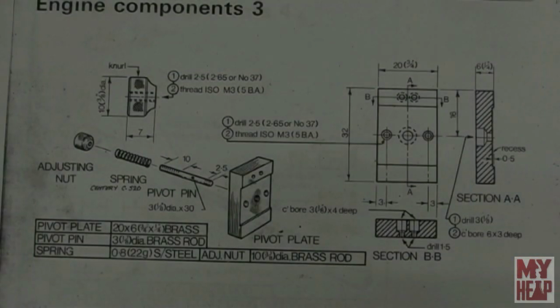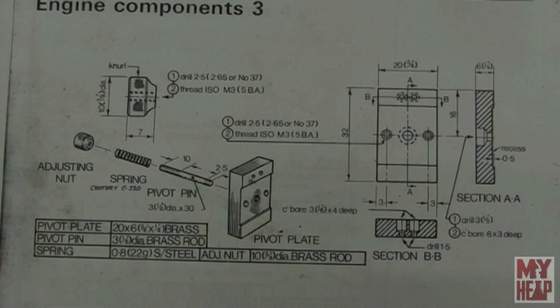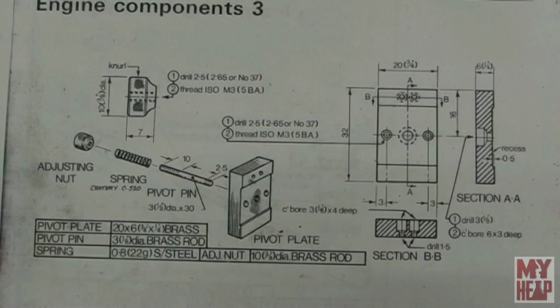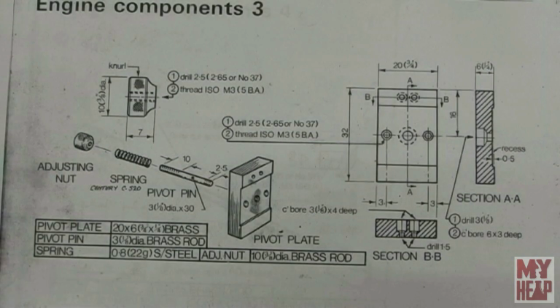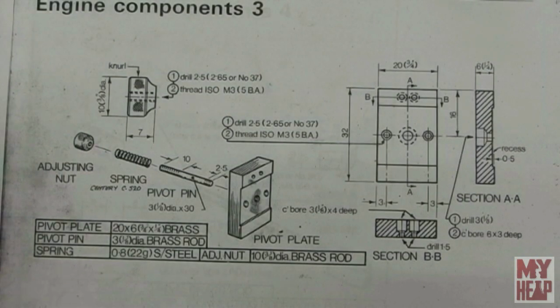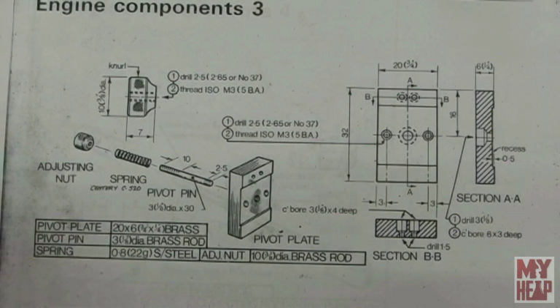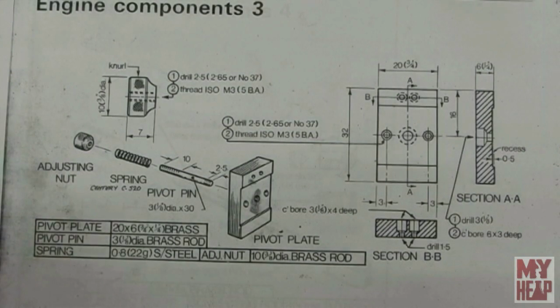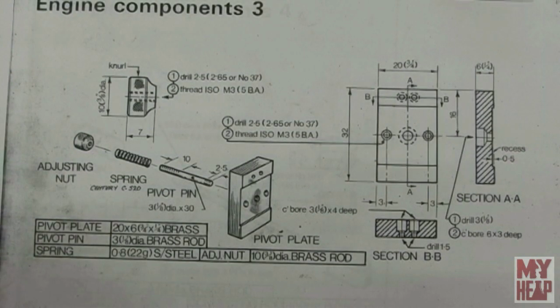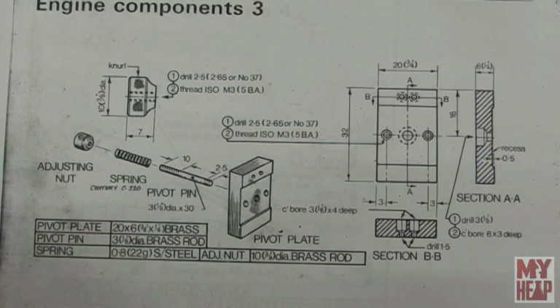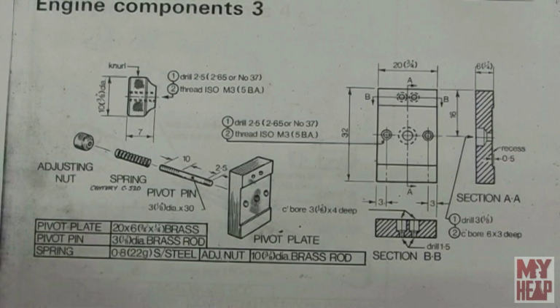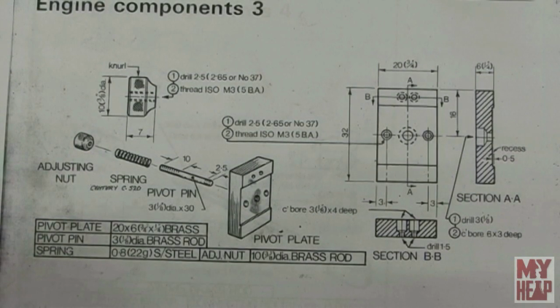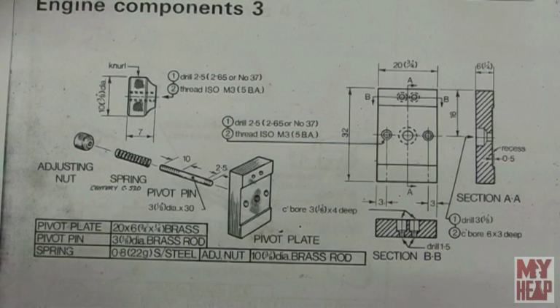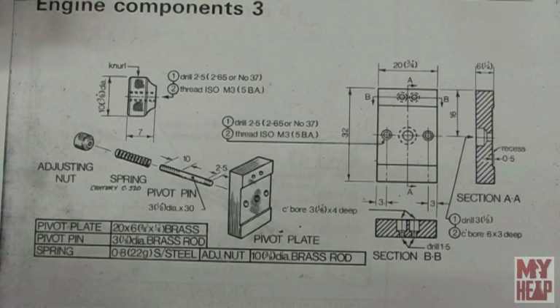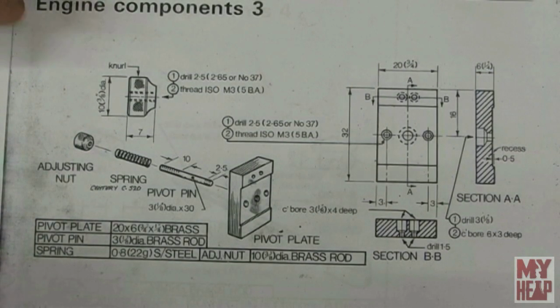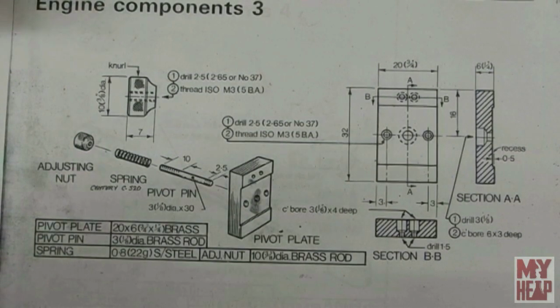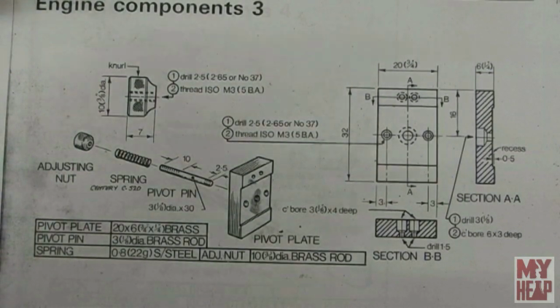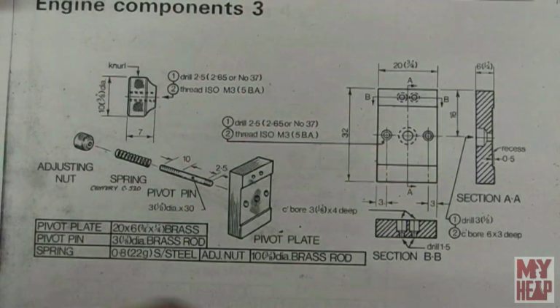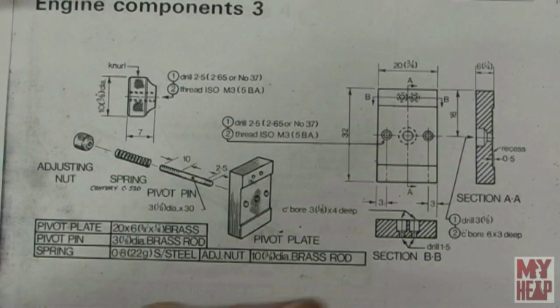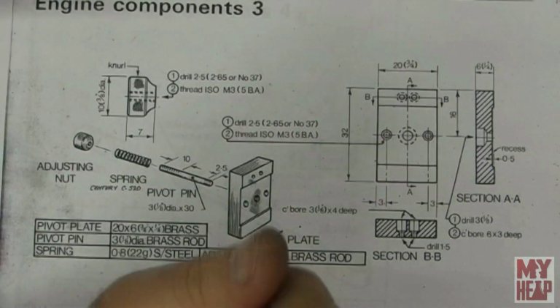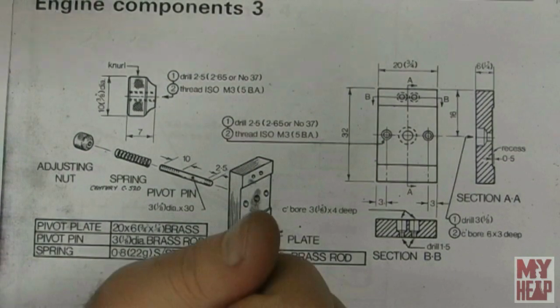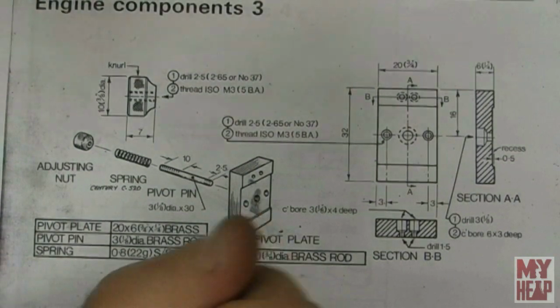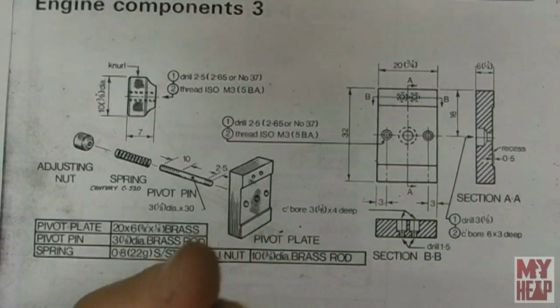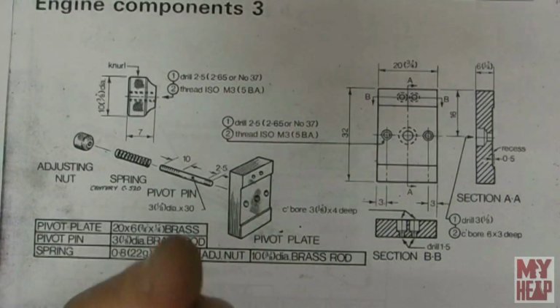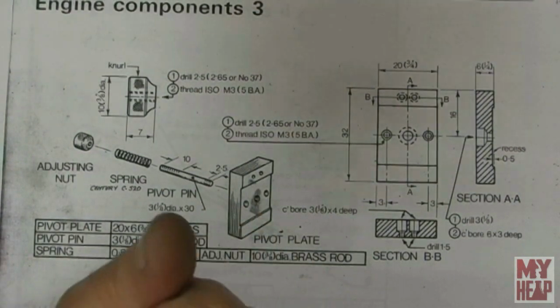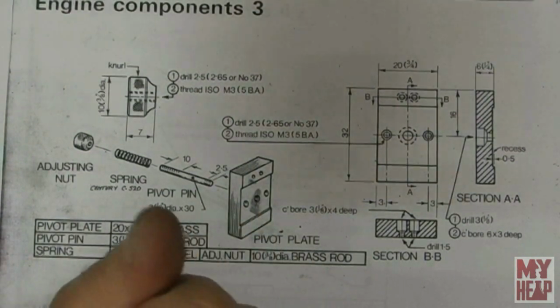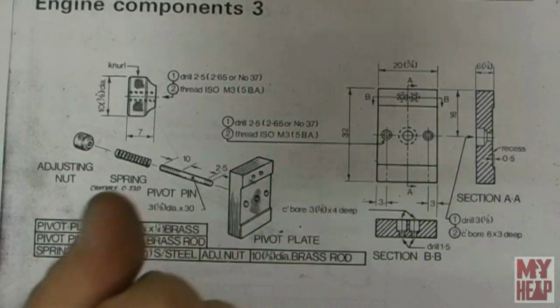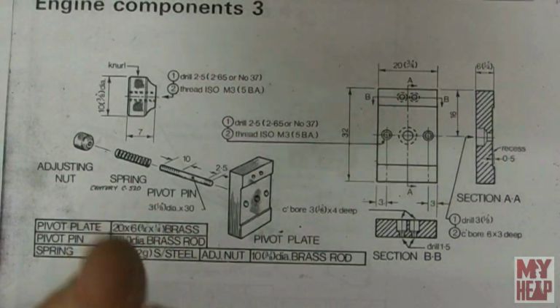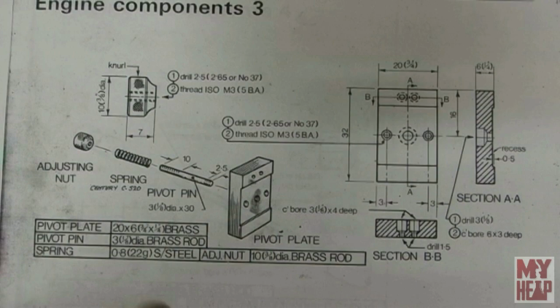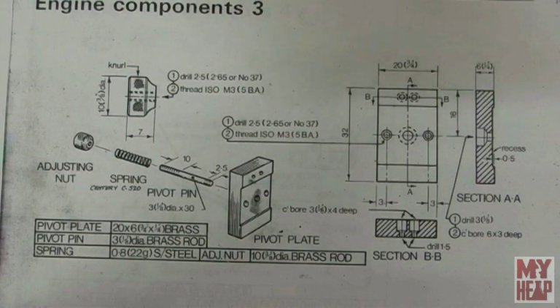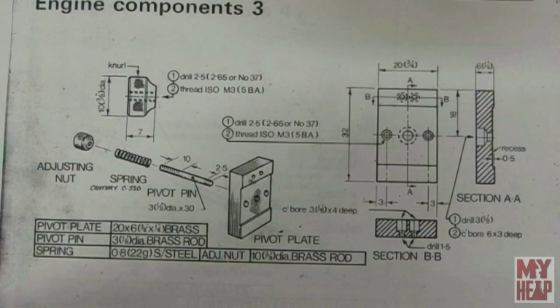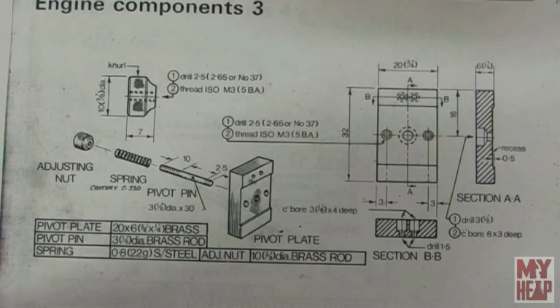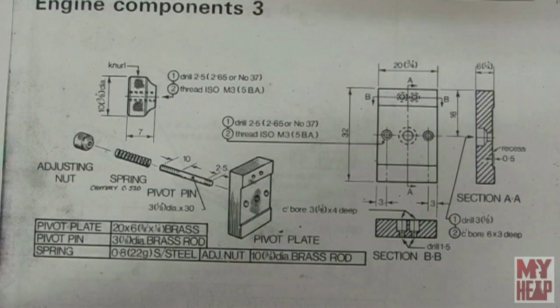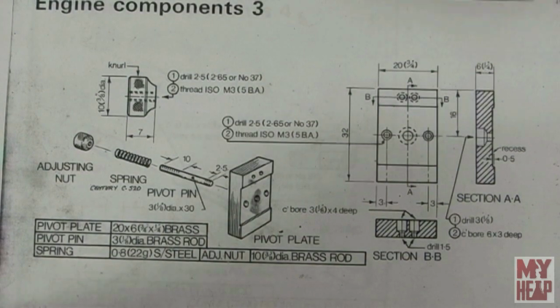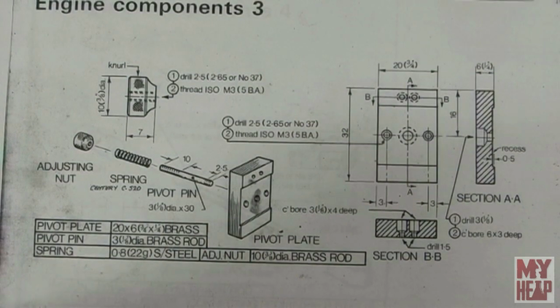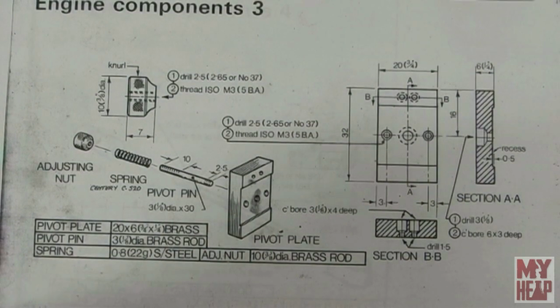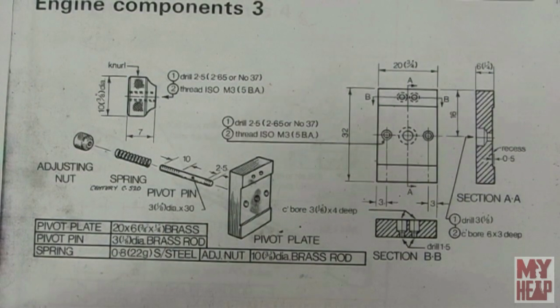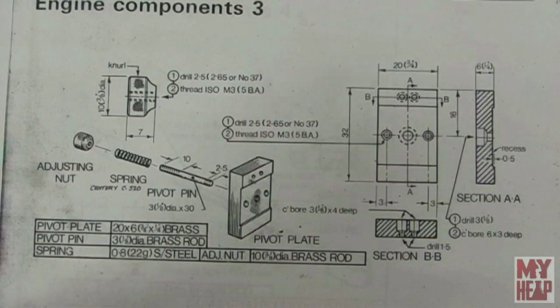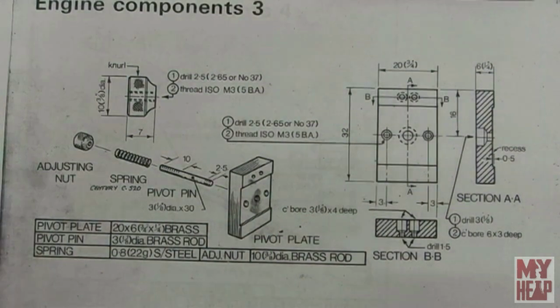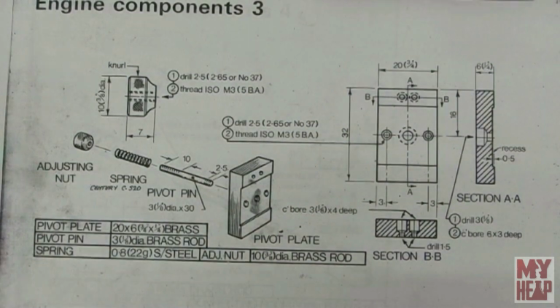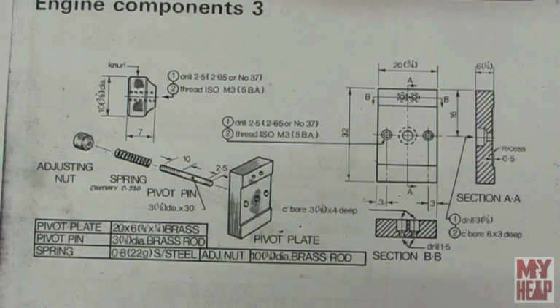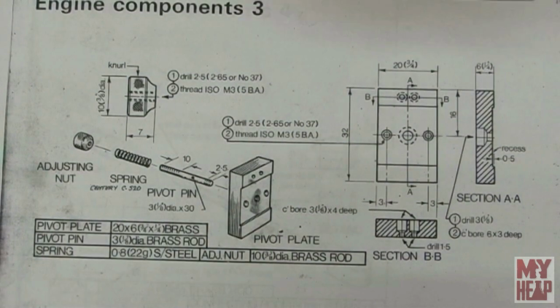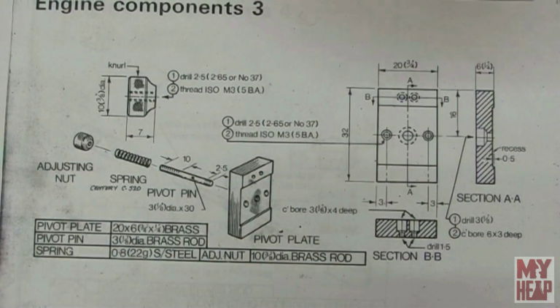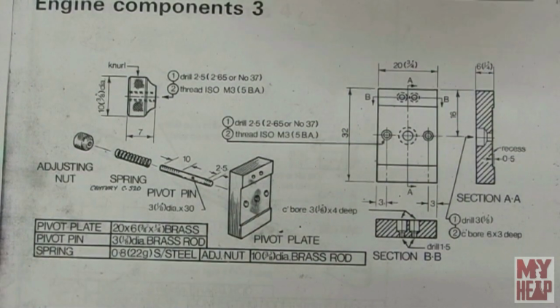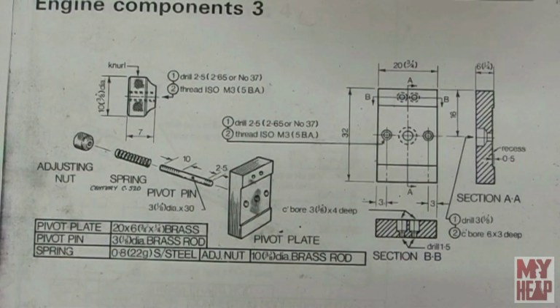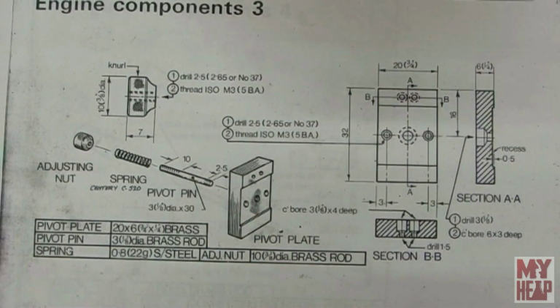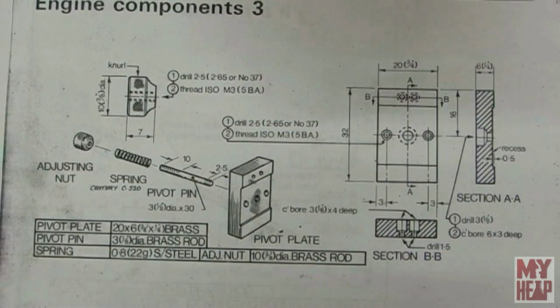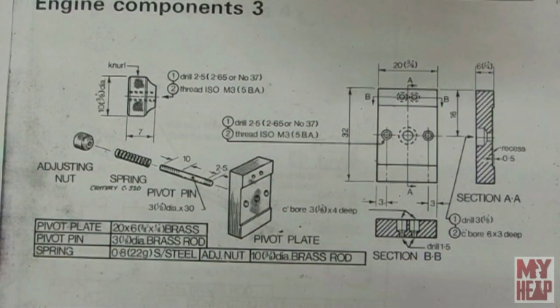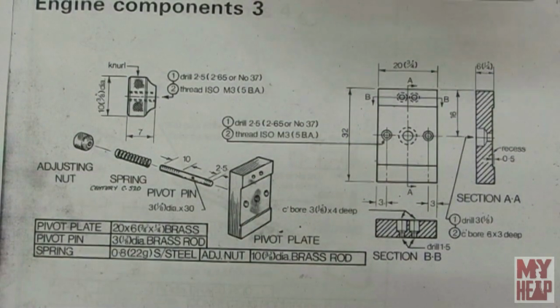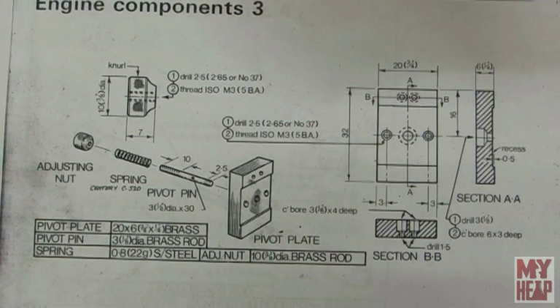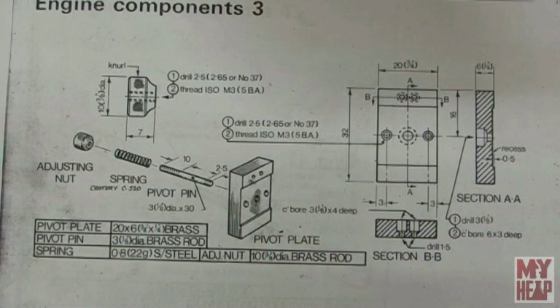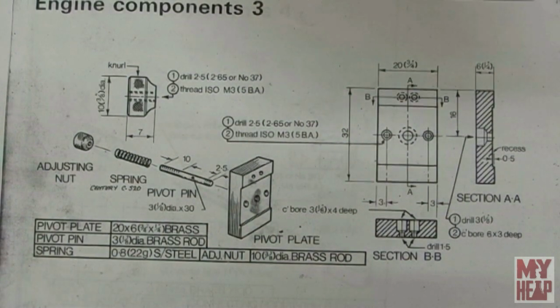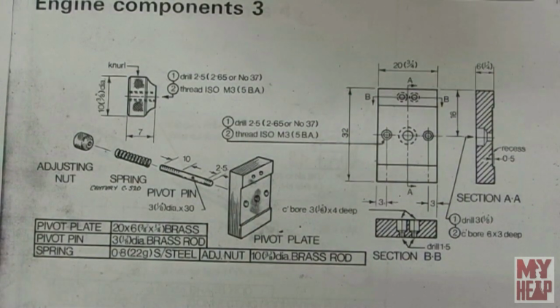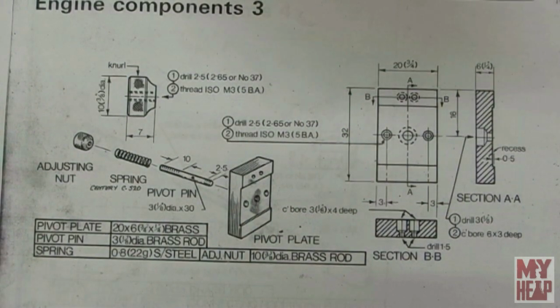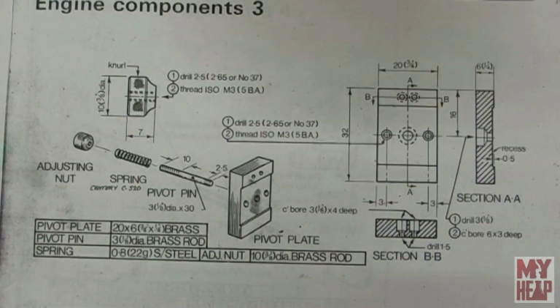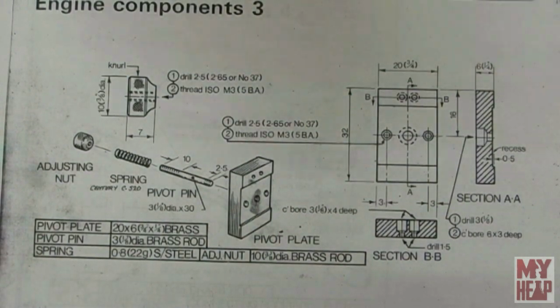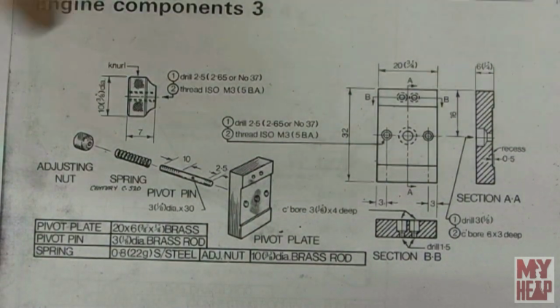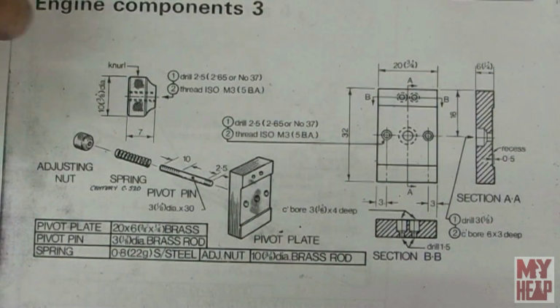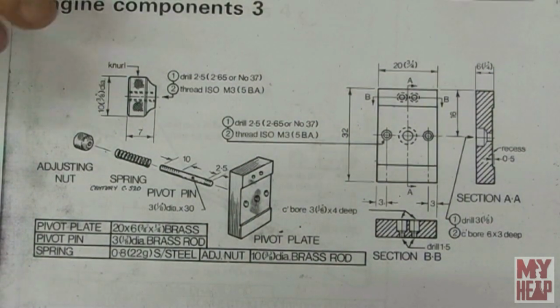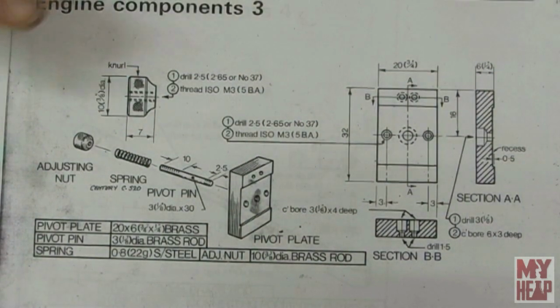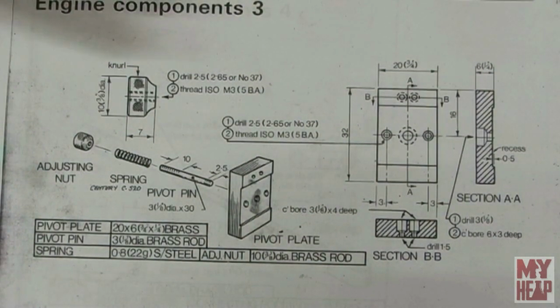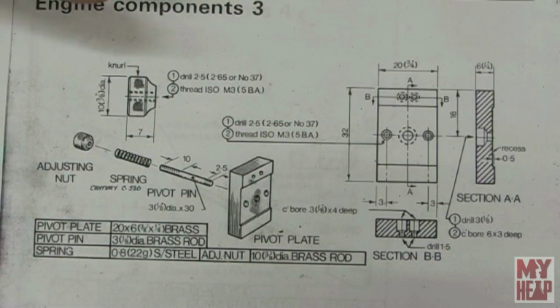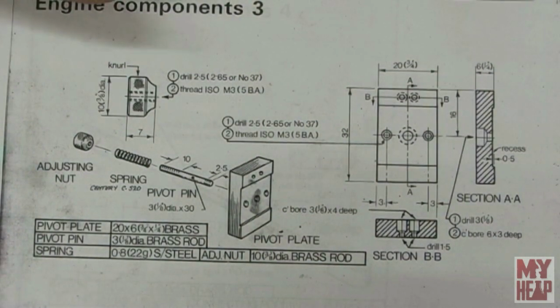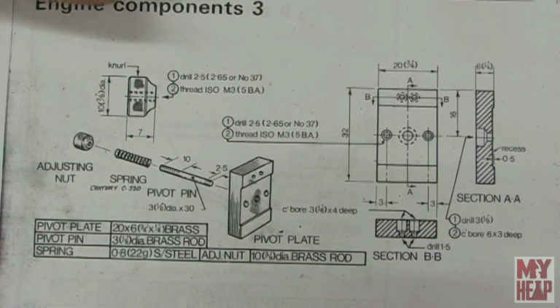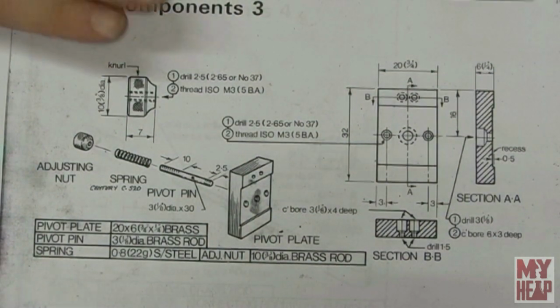Hey guys, Joe Hildreth here from MyHeap.com and welcome to another episode of the Kenneth Wells stationary engine build.